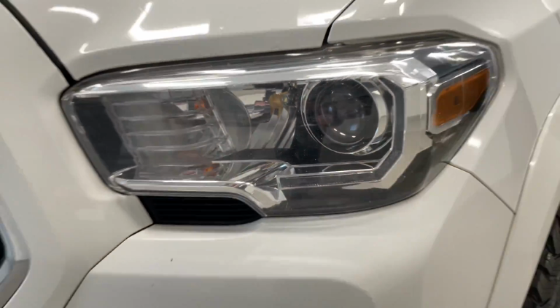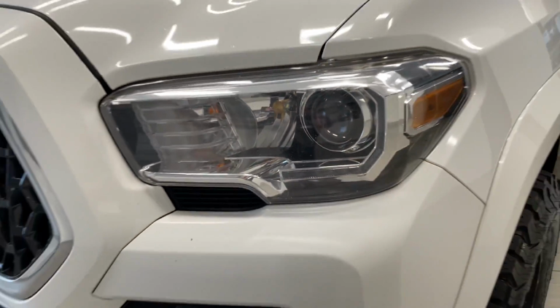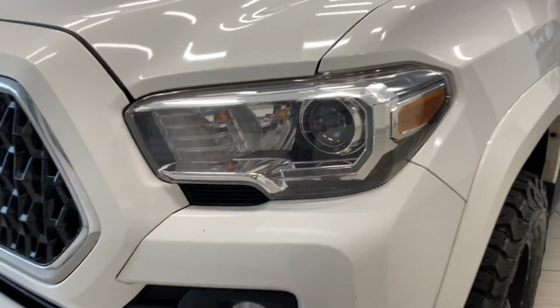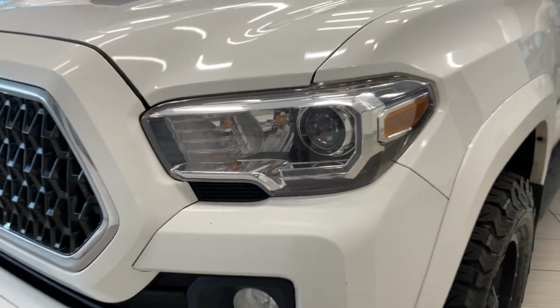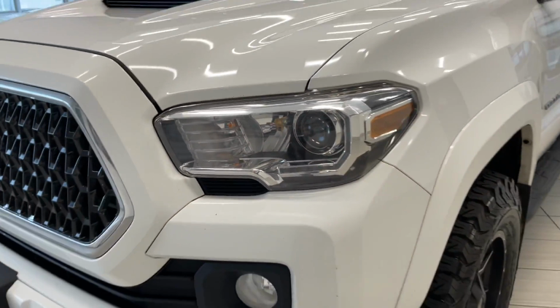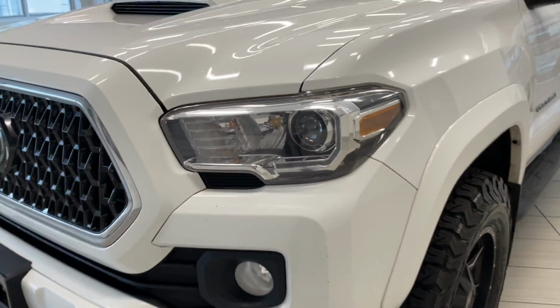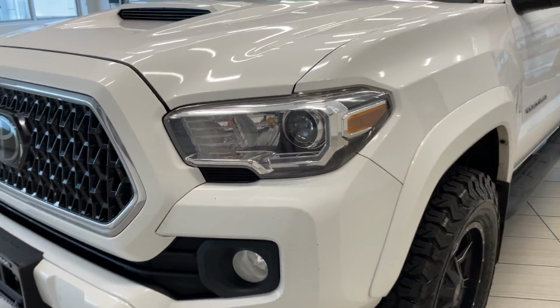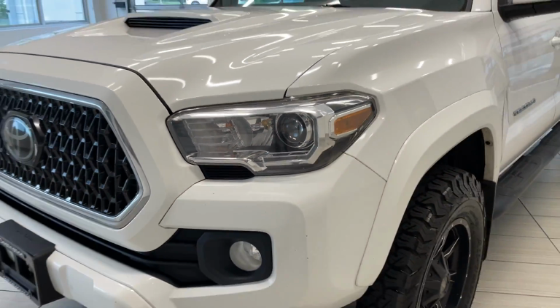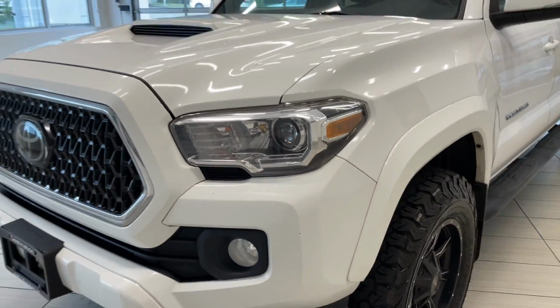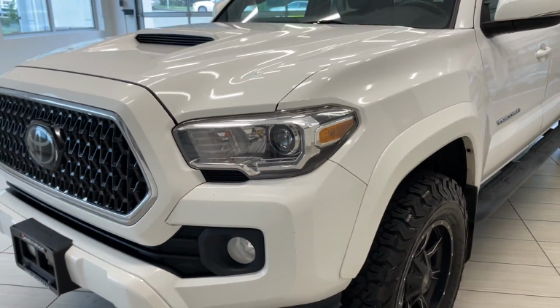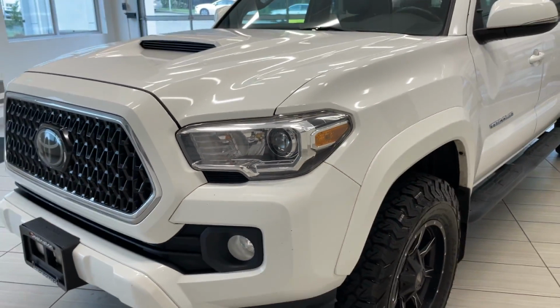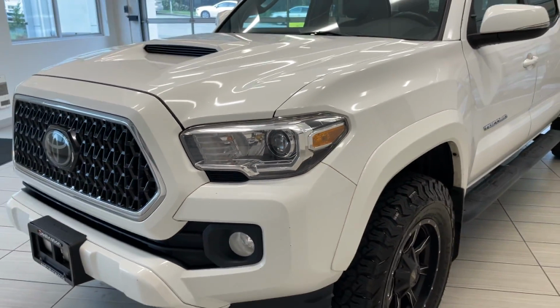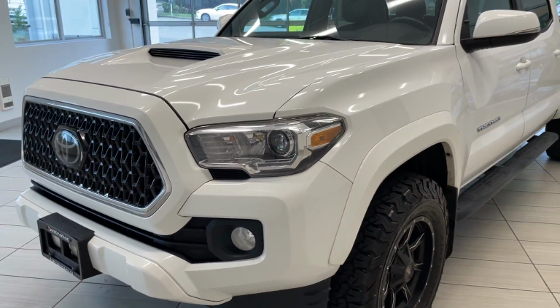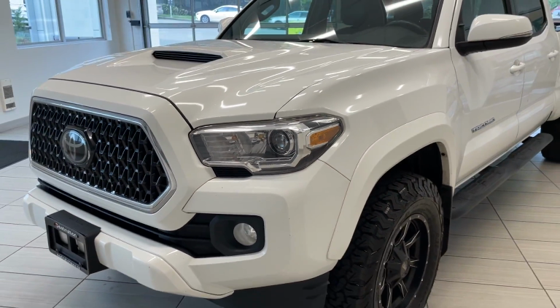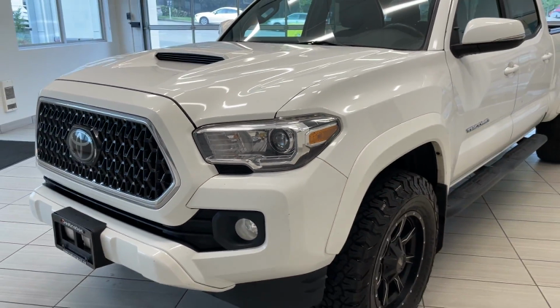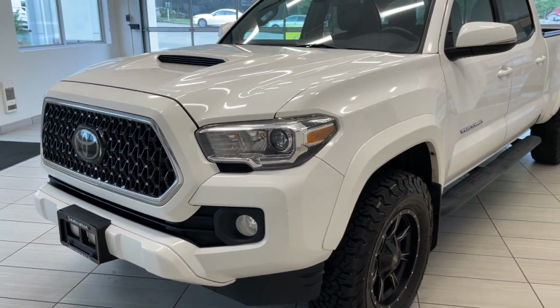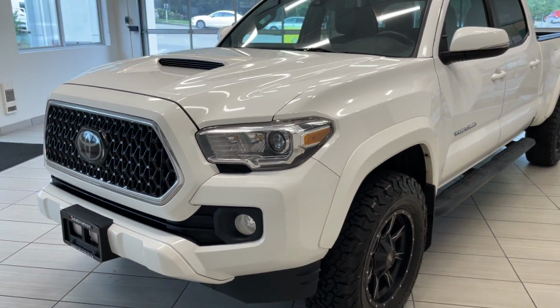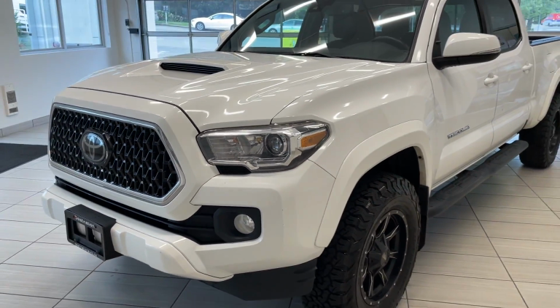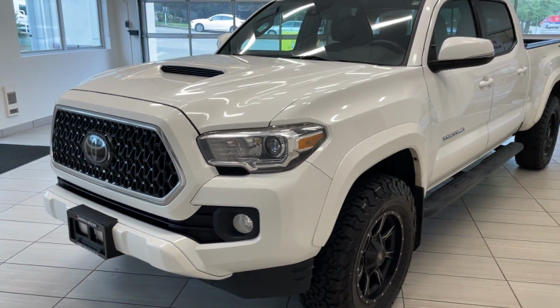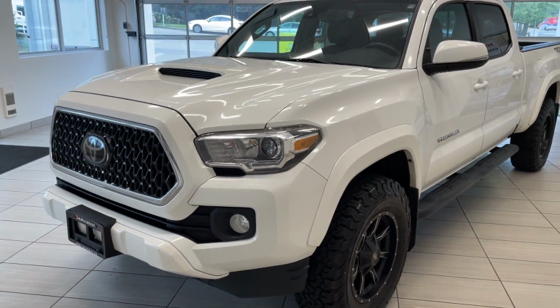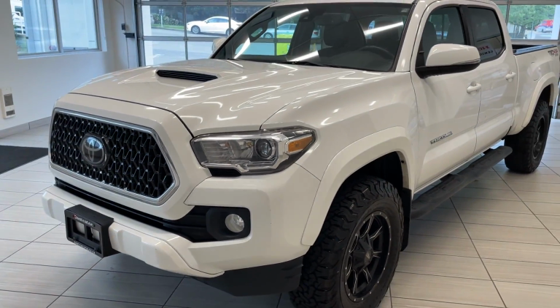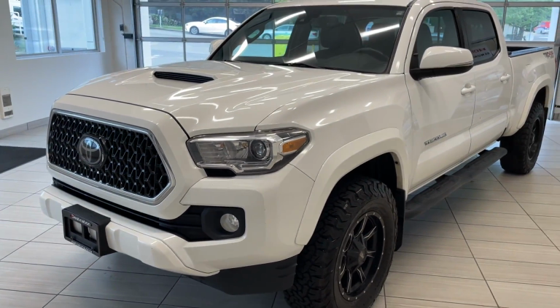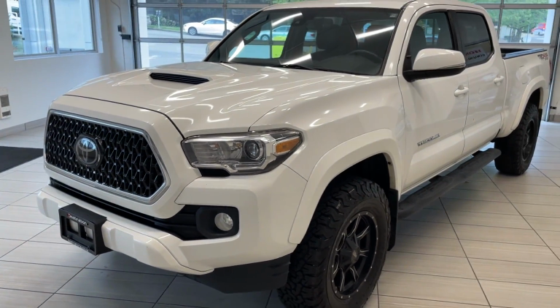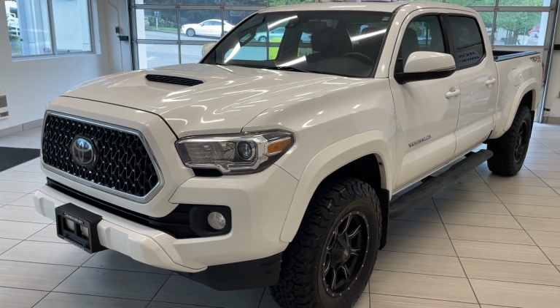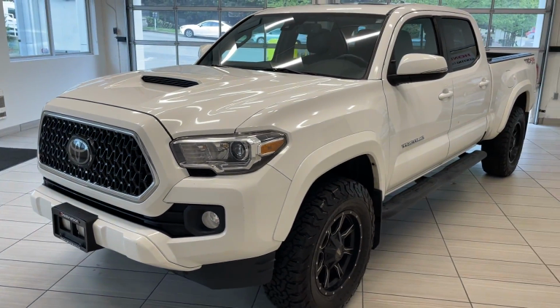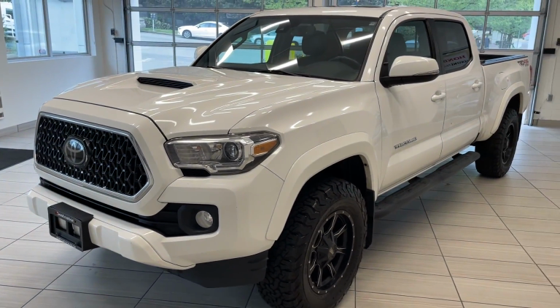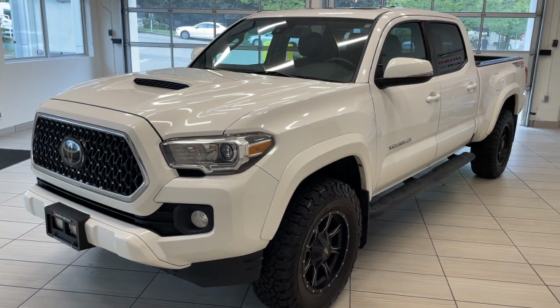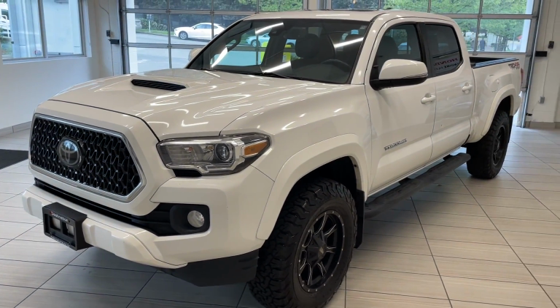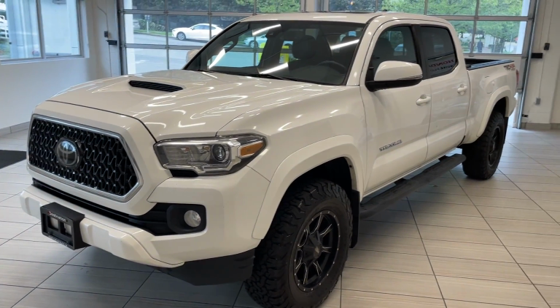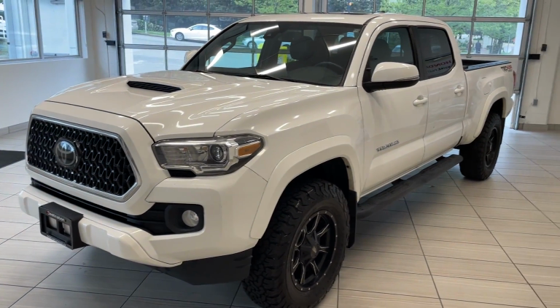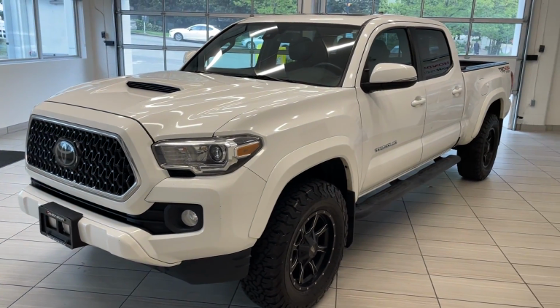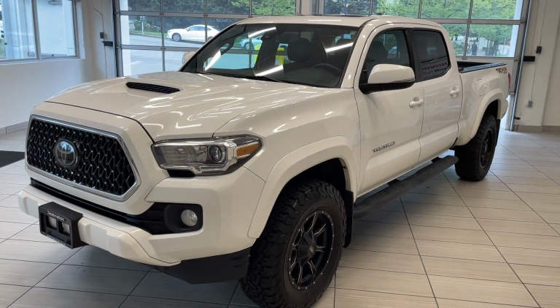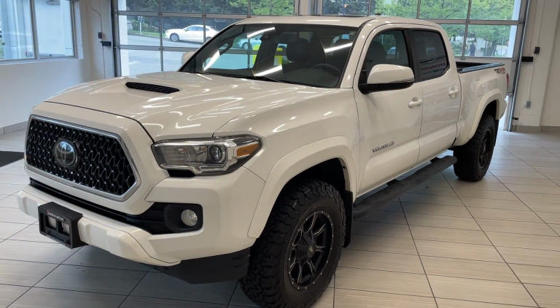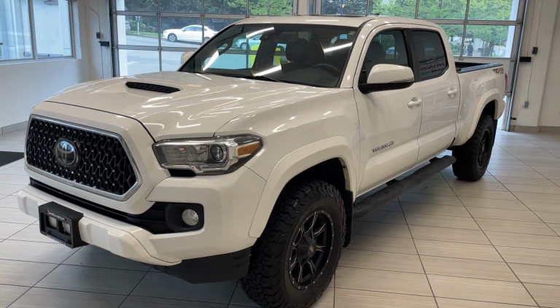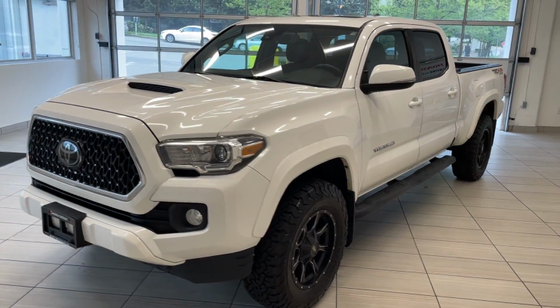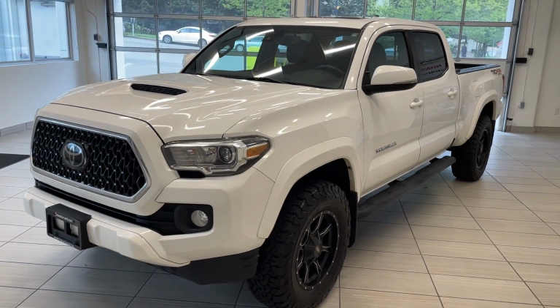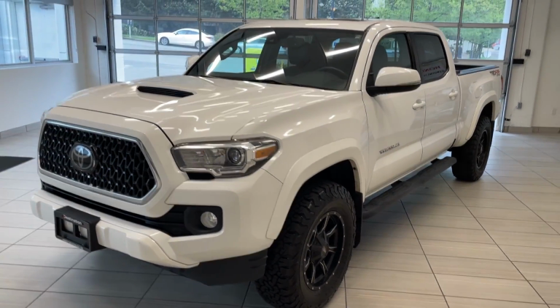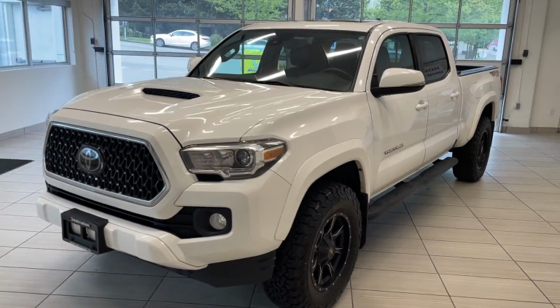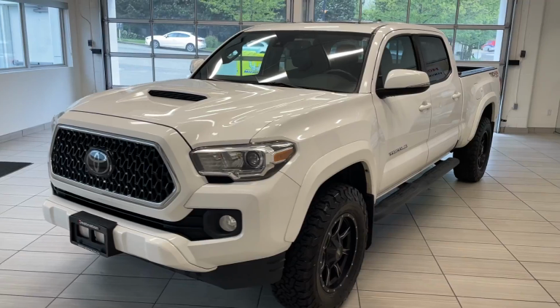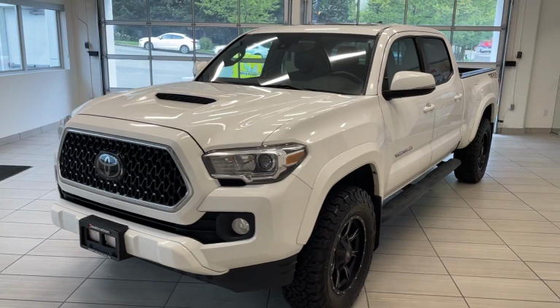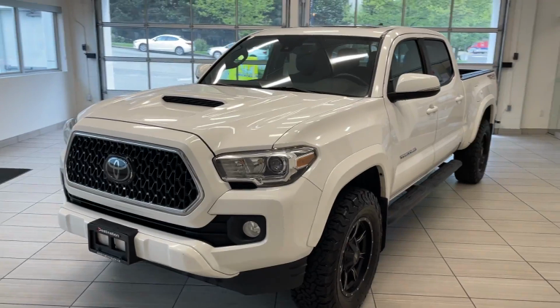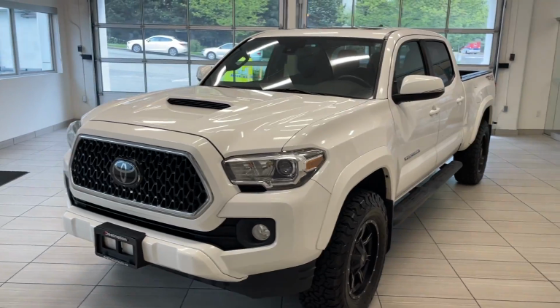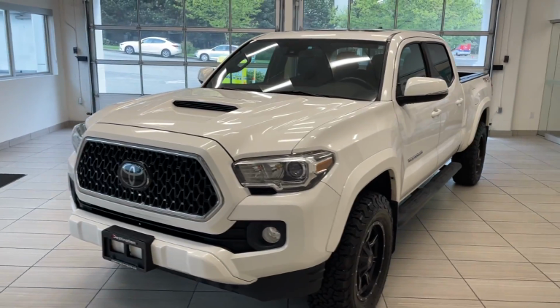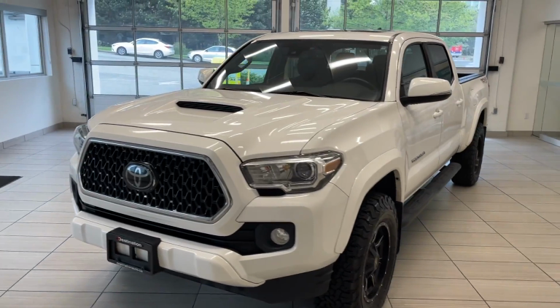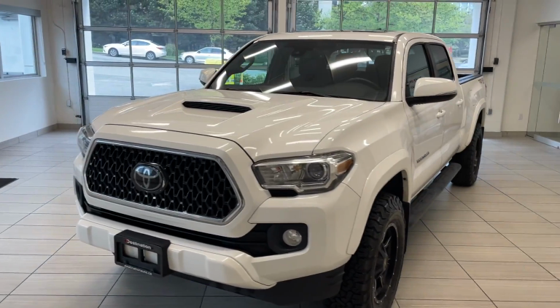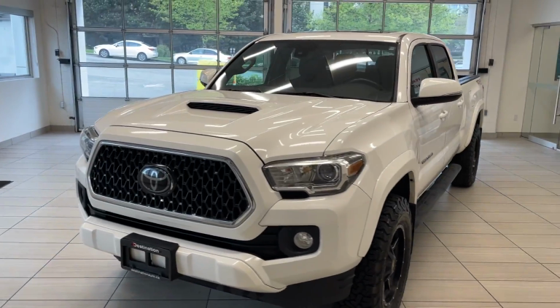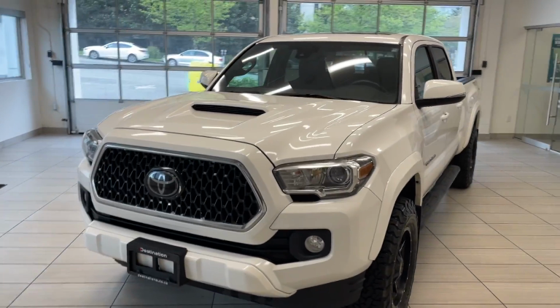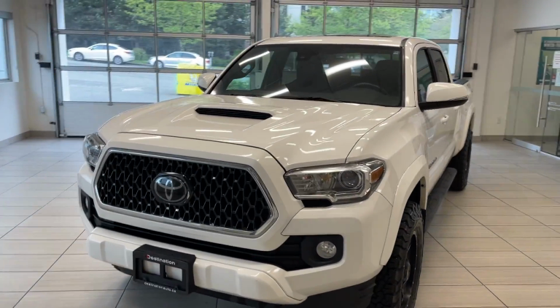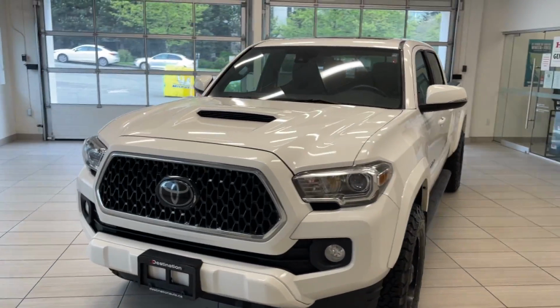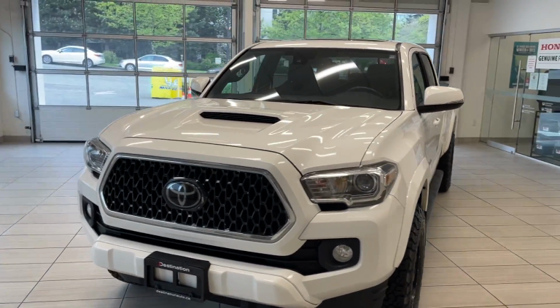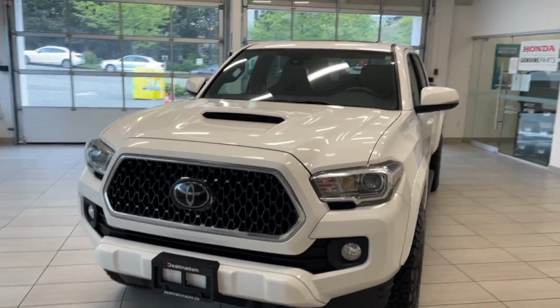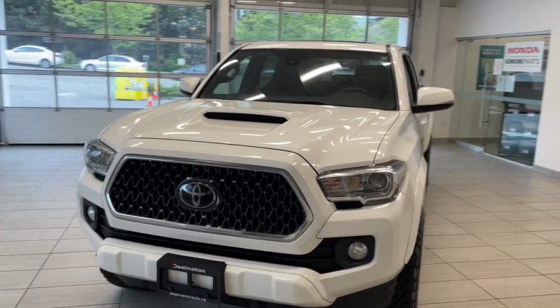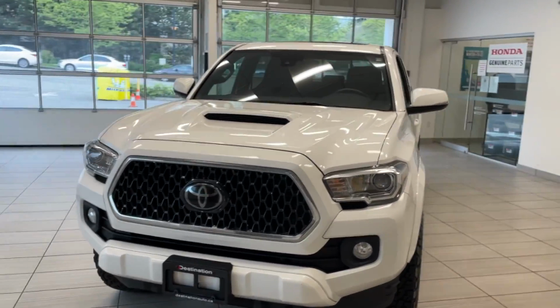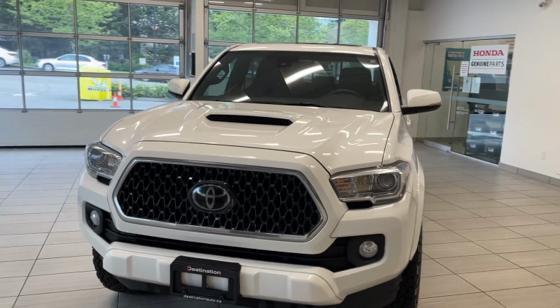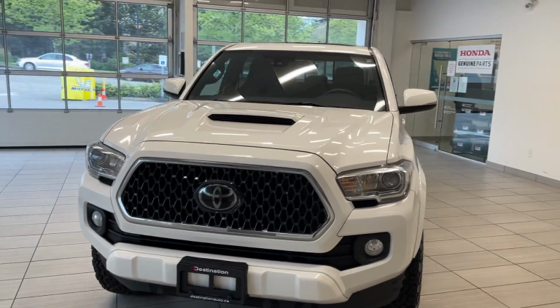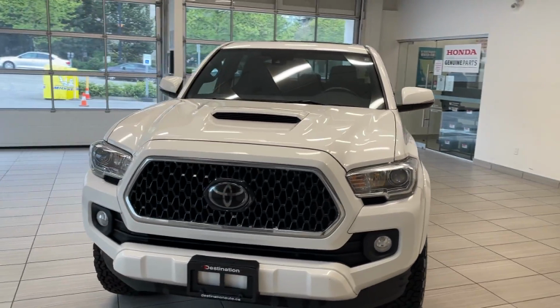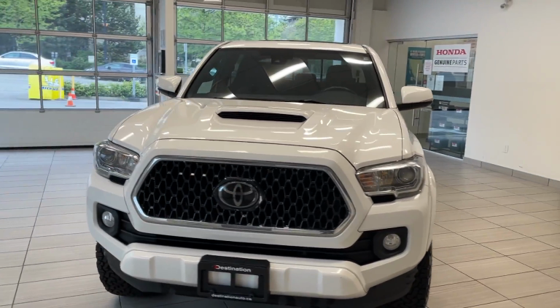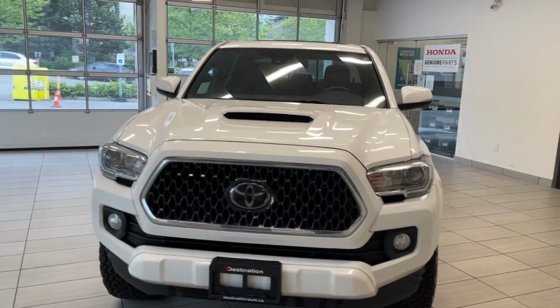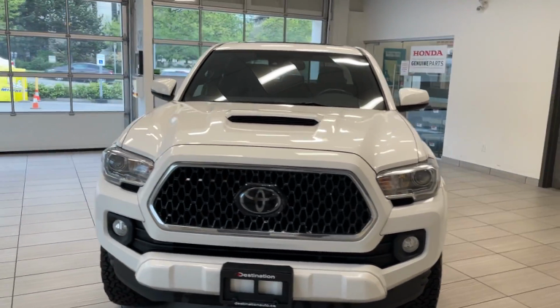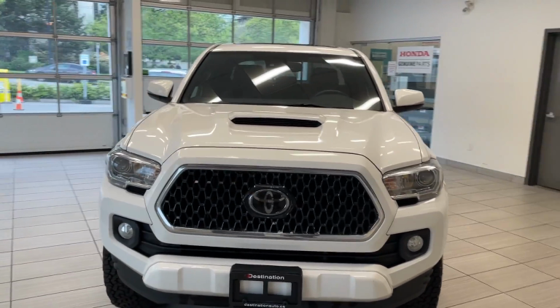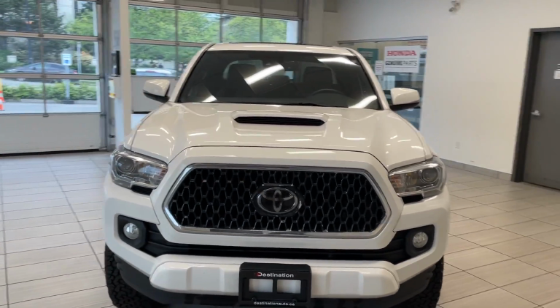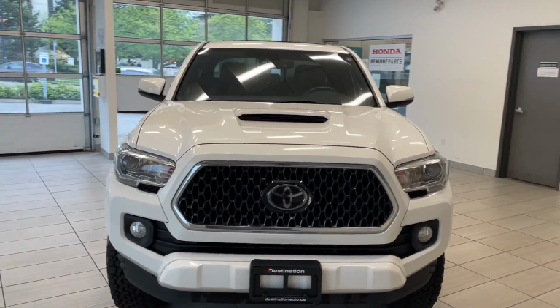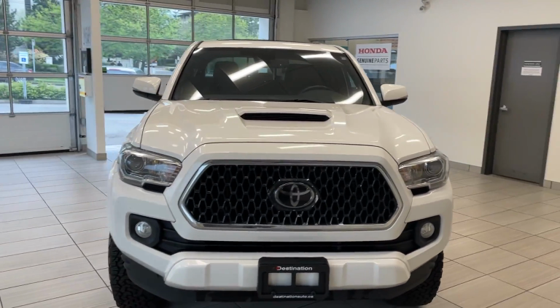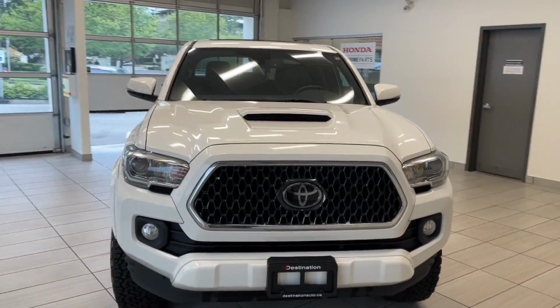Check out our 2018 Toyota Tacoma. This Tacoma comes in white and is stunning — it looks absolutely terrific.